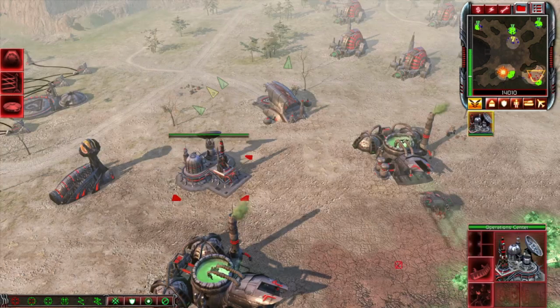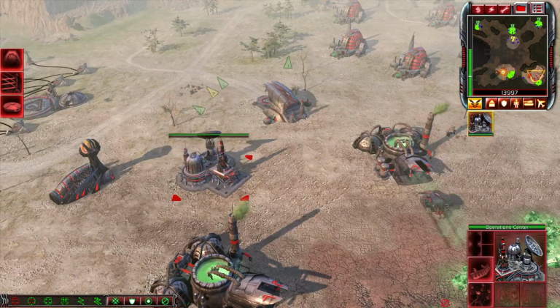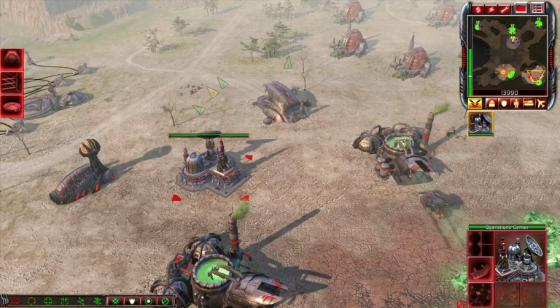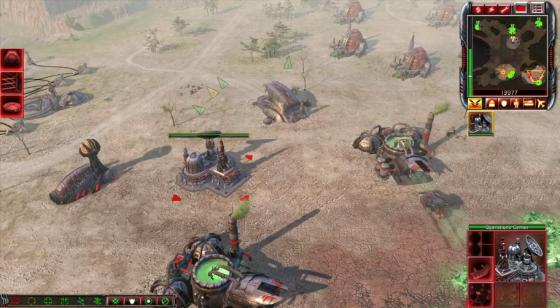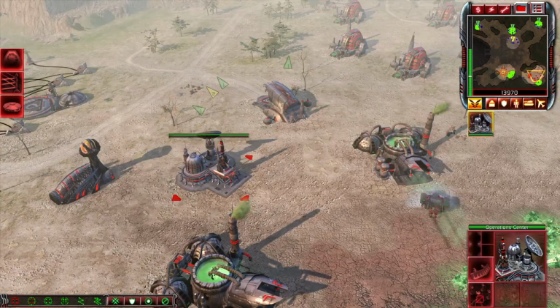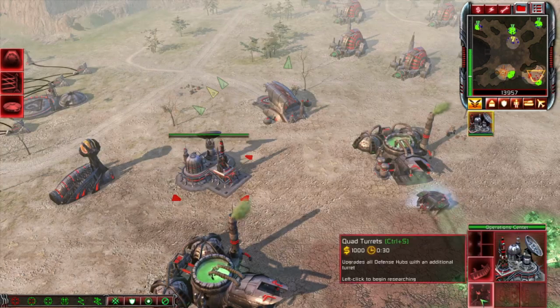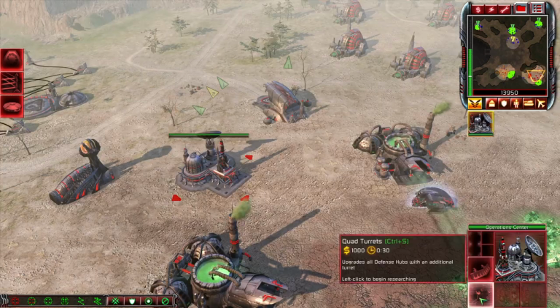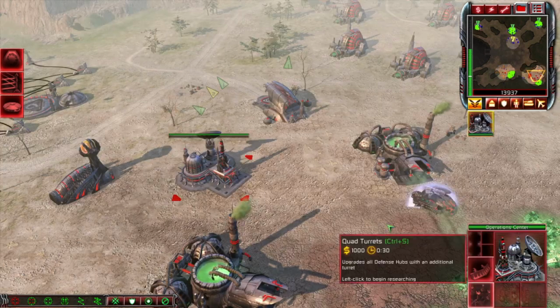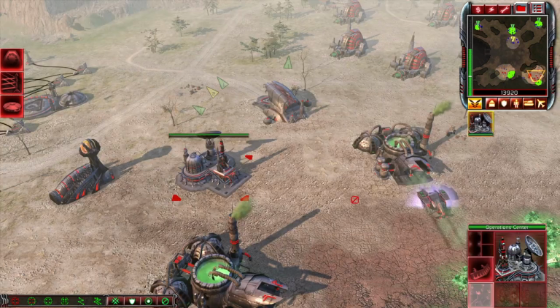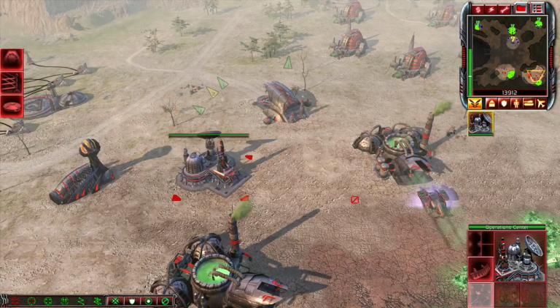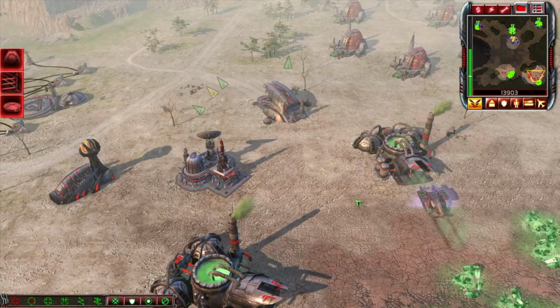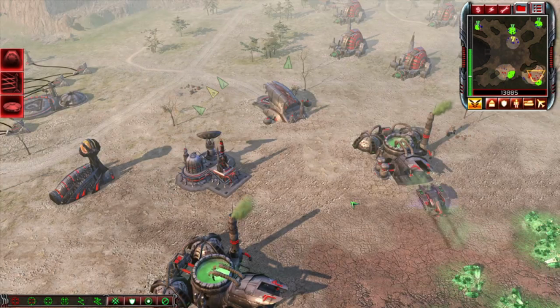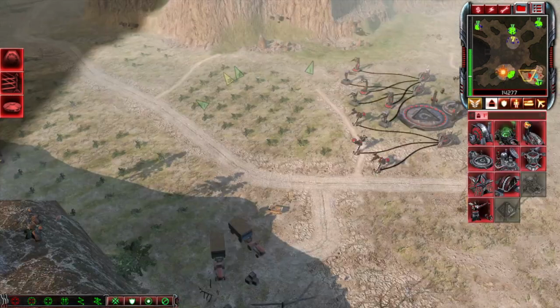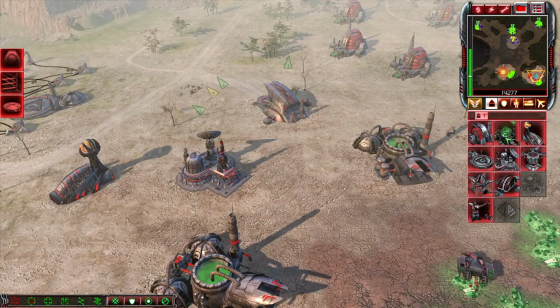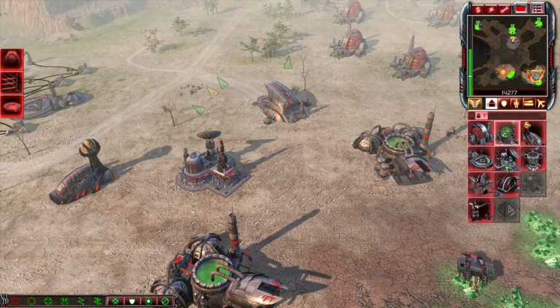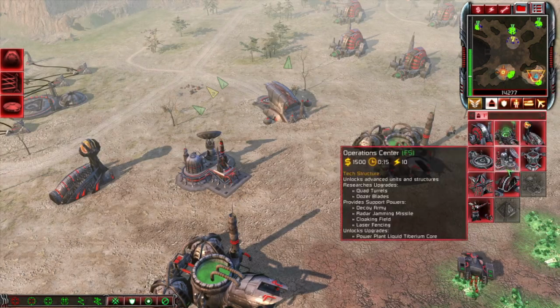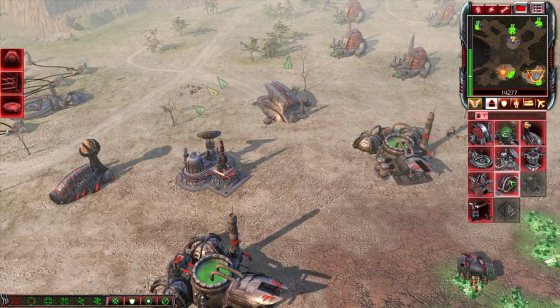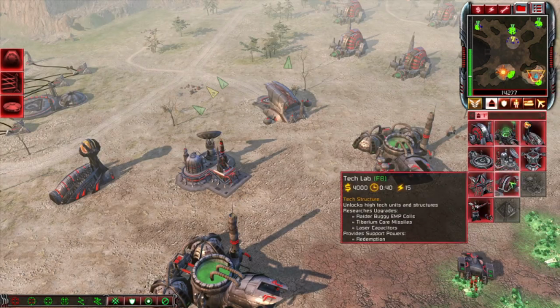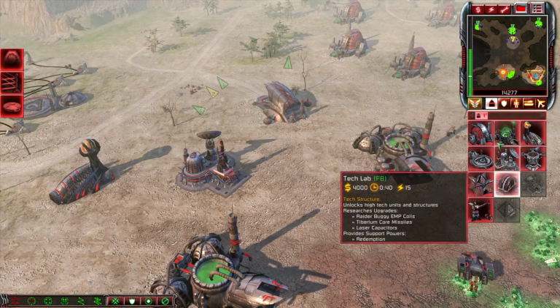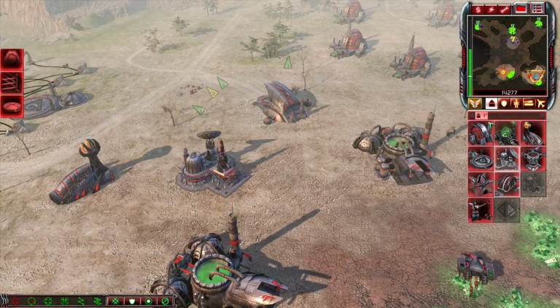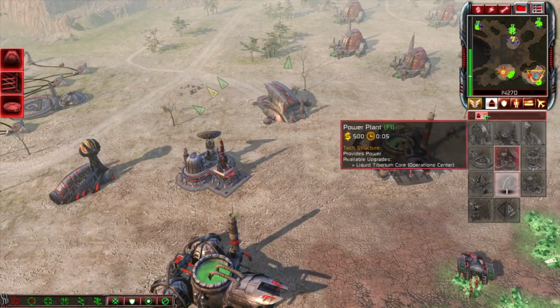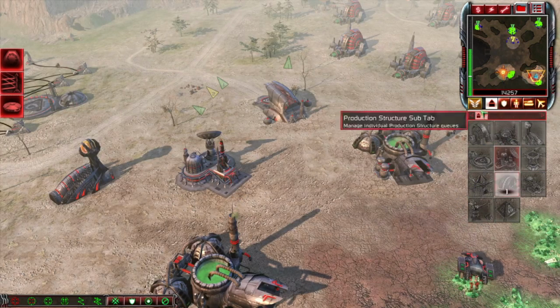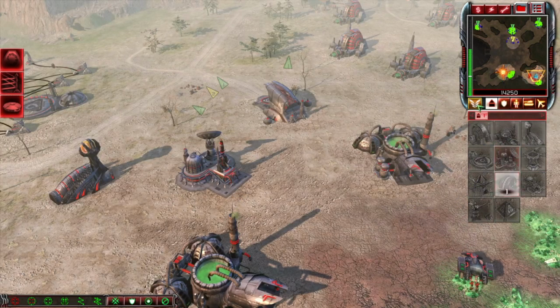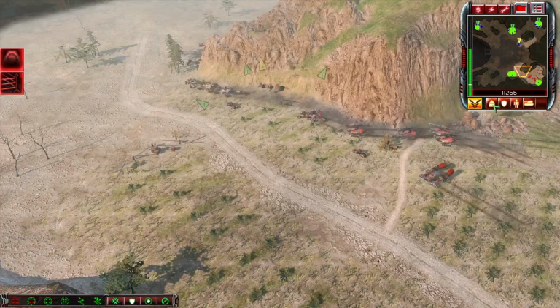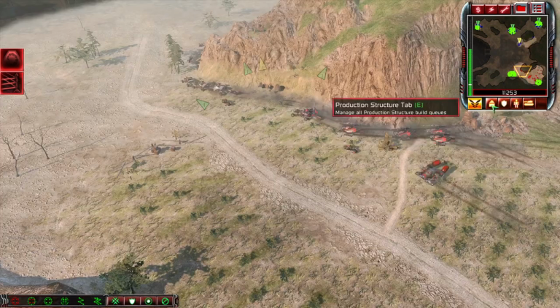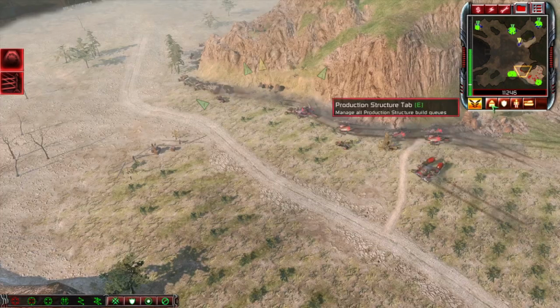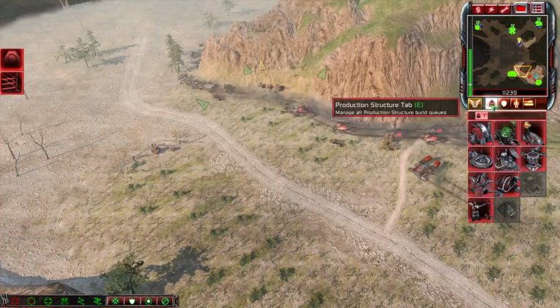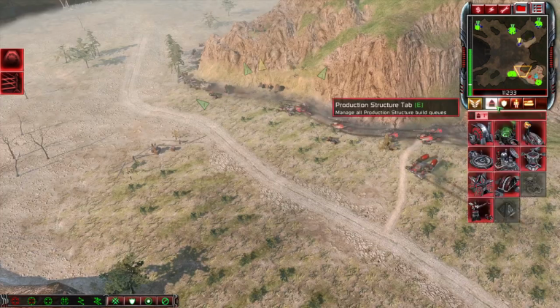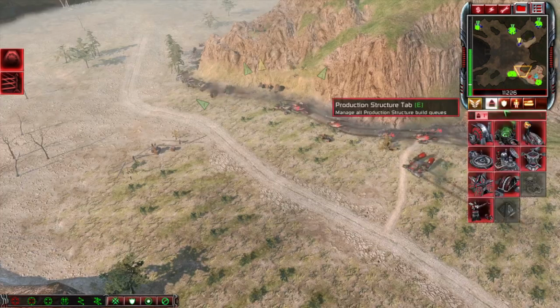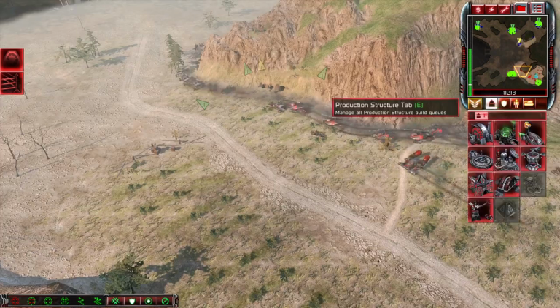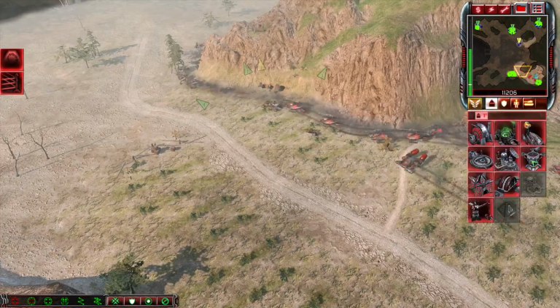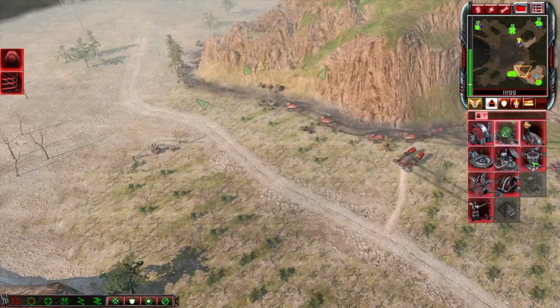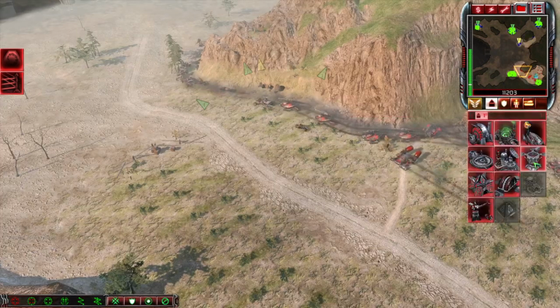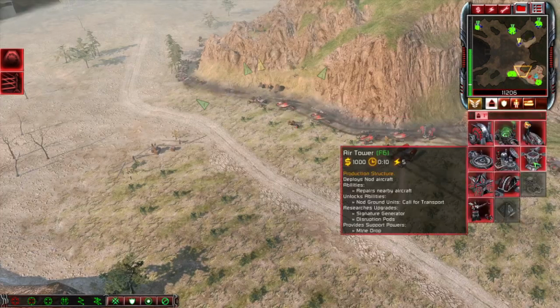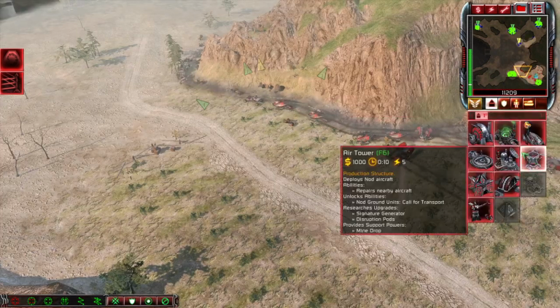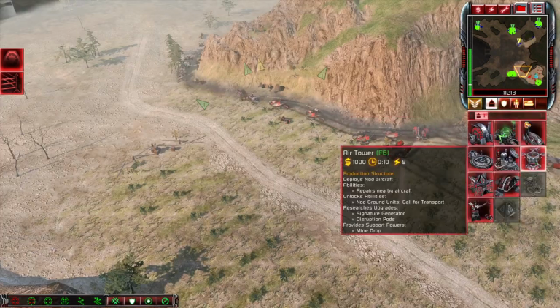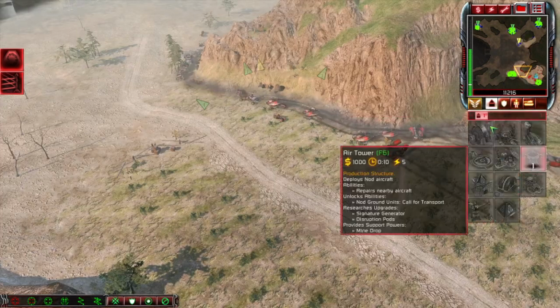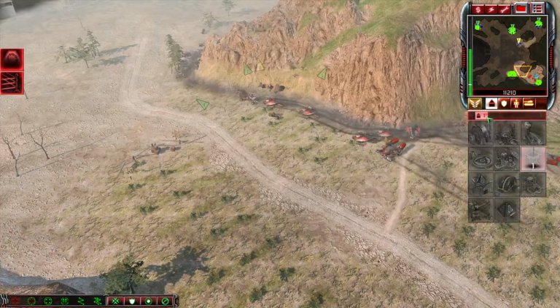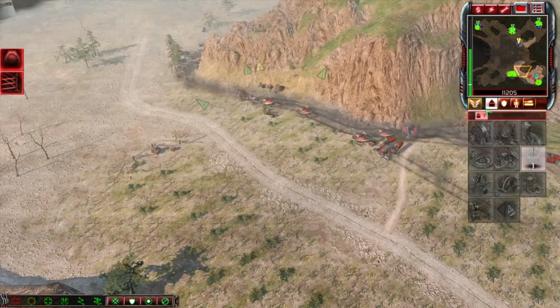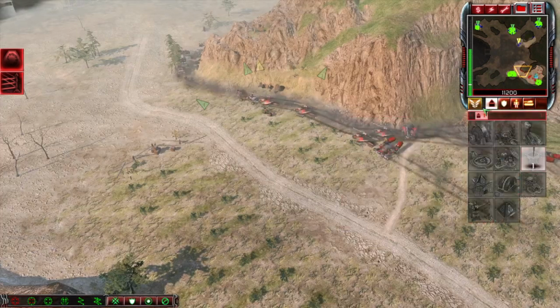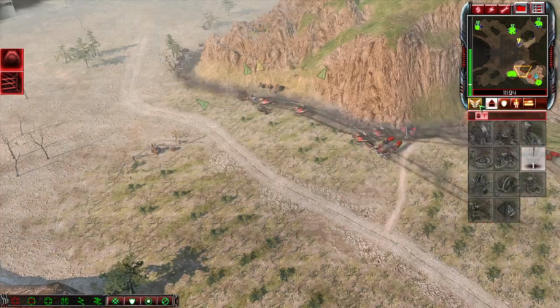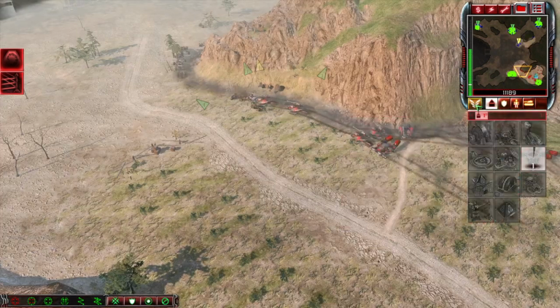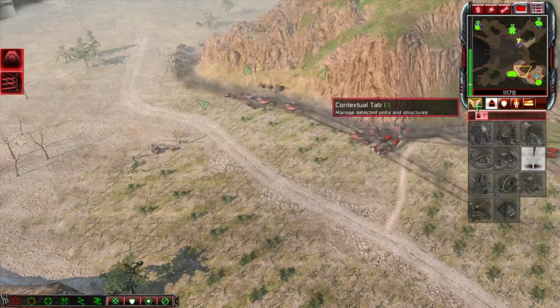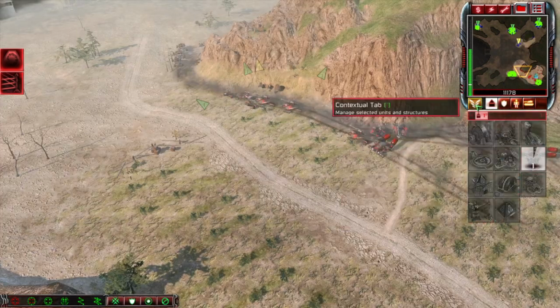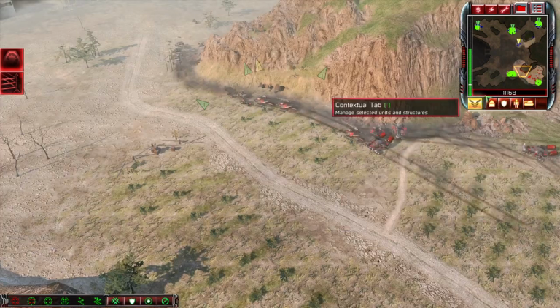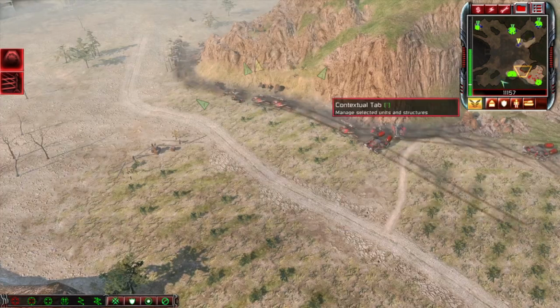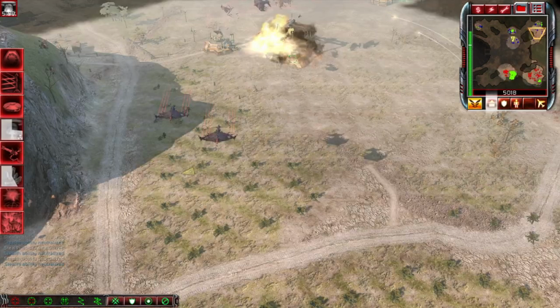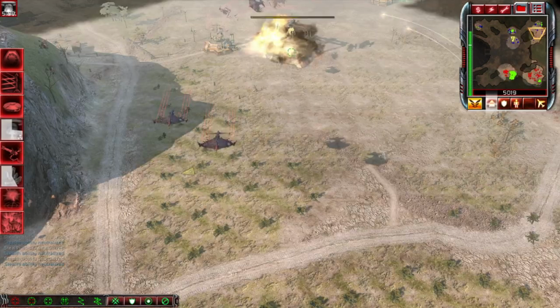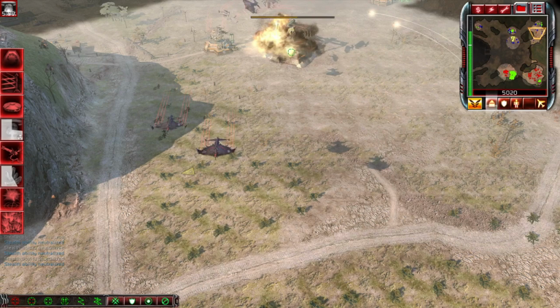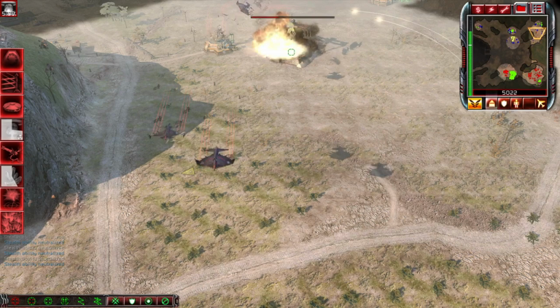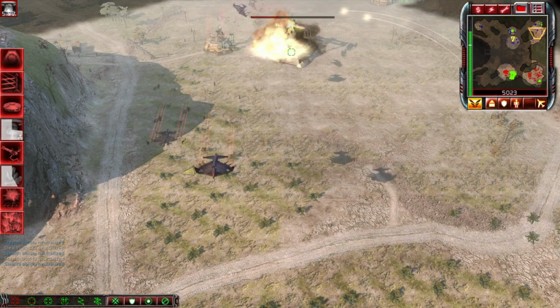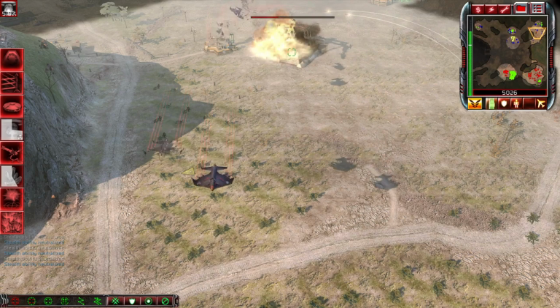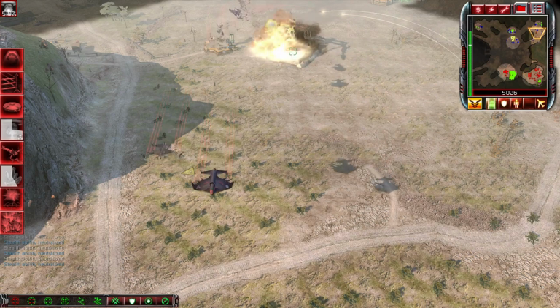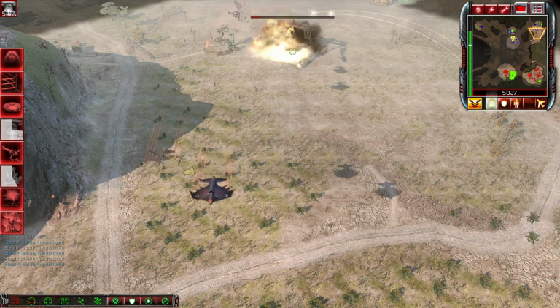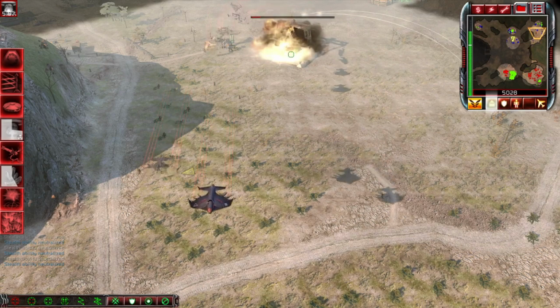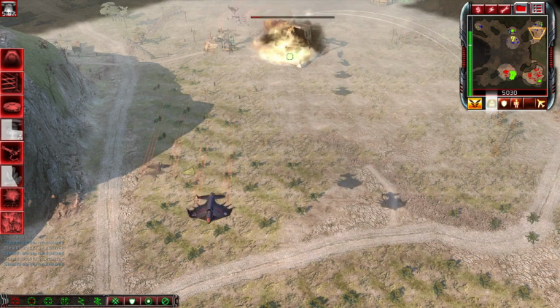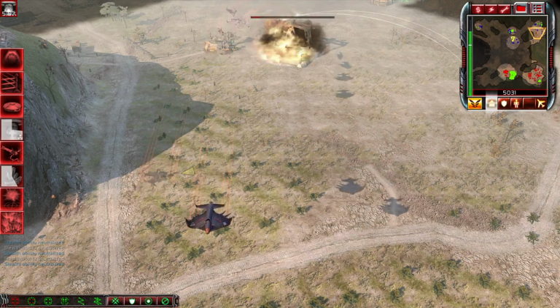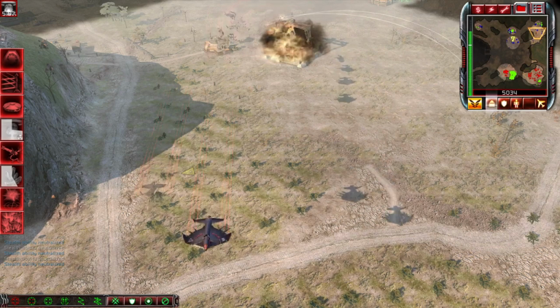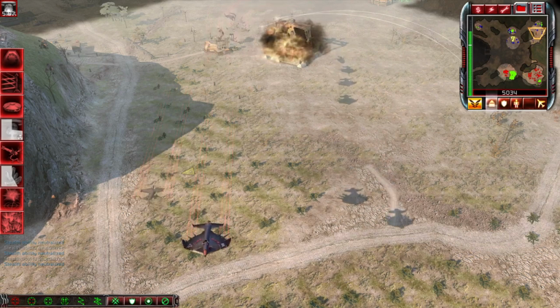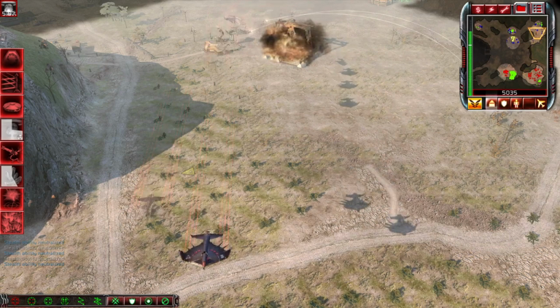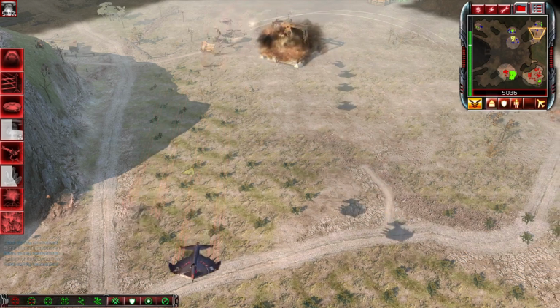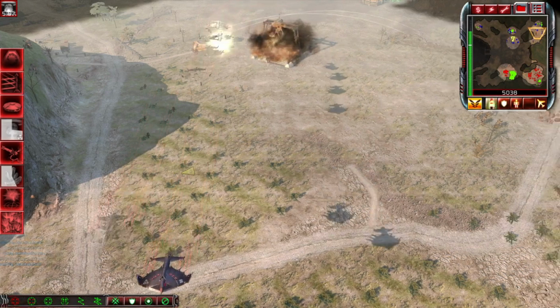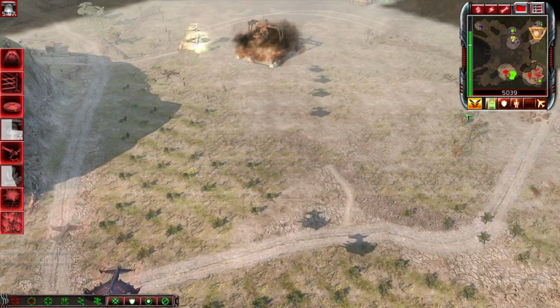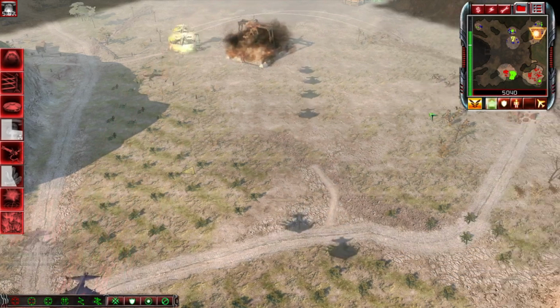Now get the quad turrets upgrade, then build the tech lab. Next, build the airfield to train vertigo bombers to take out the war factory near the top of the map.